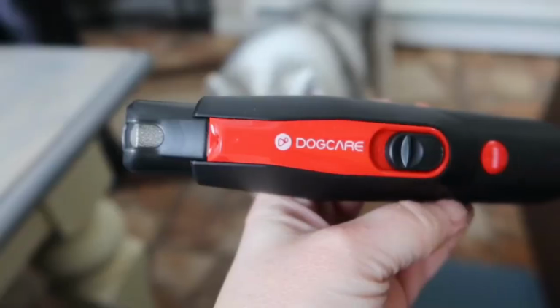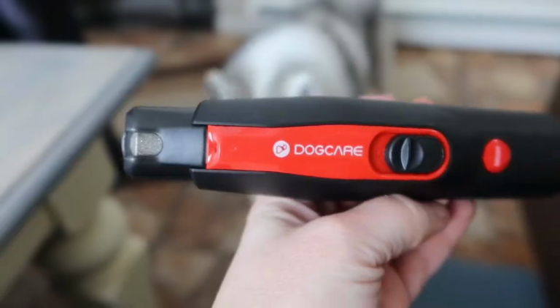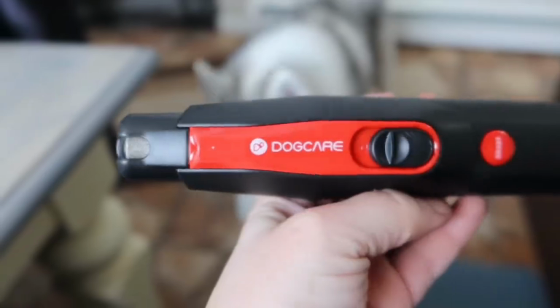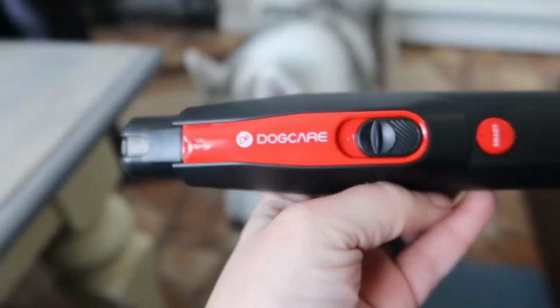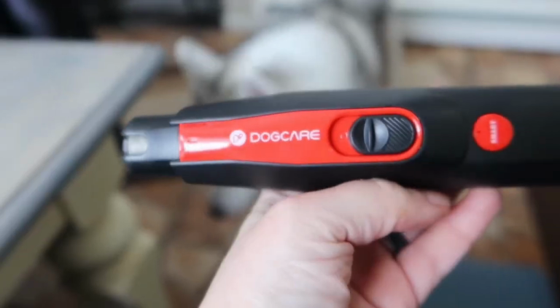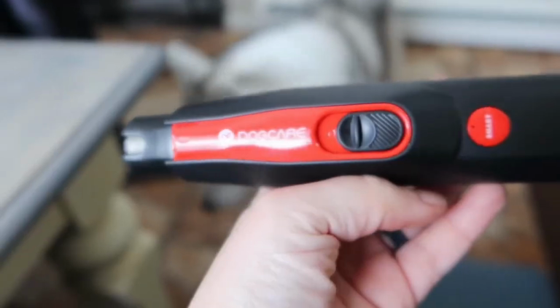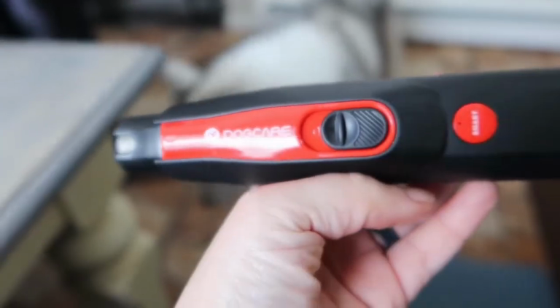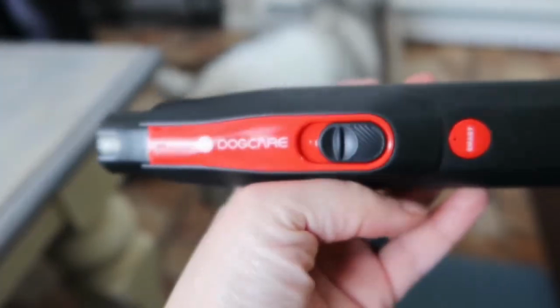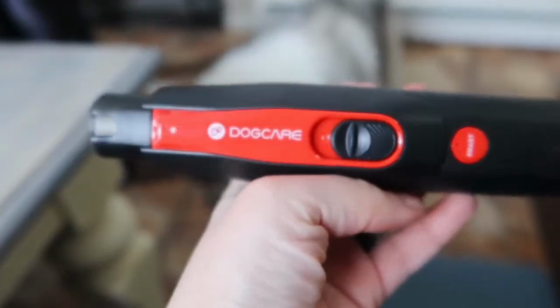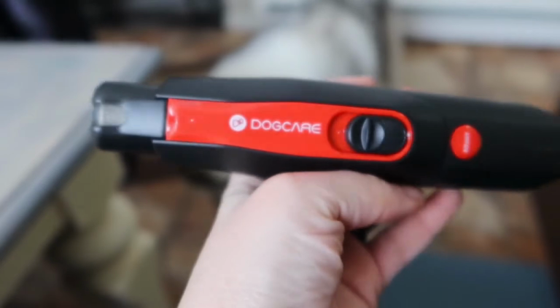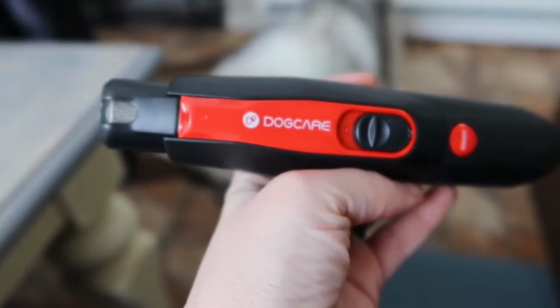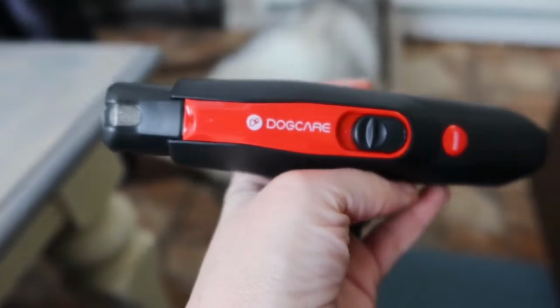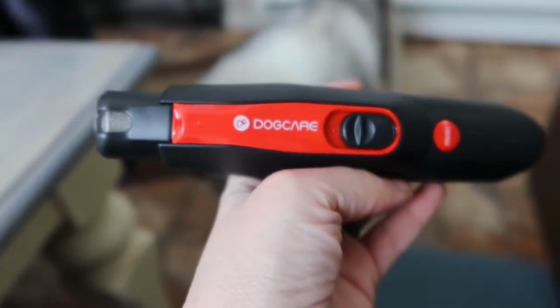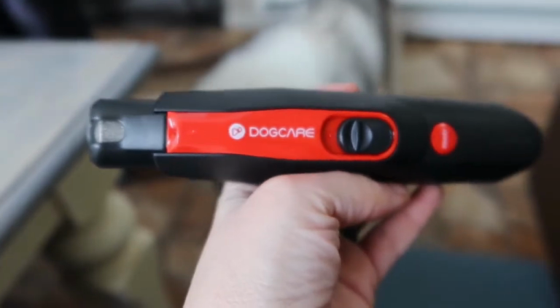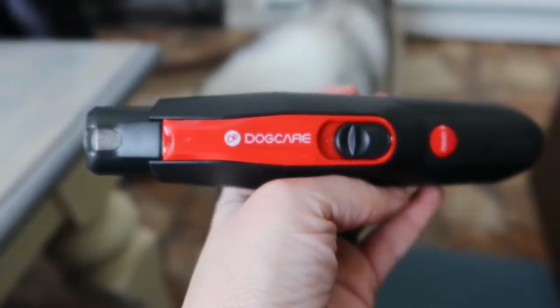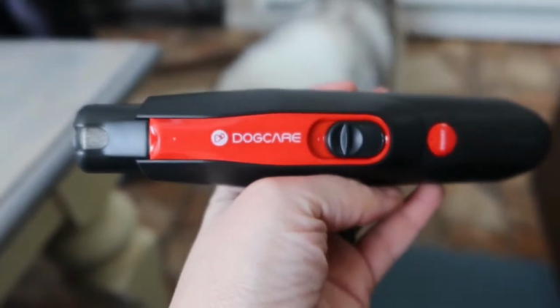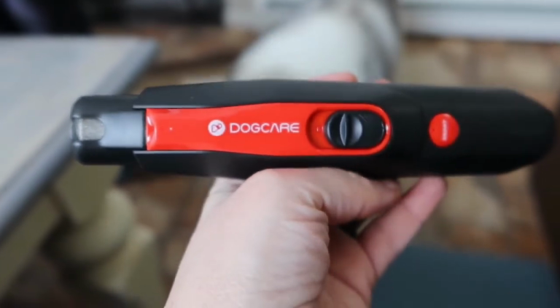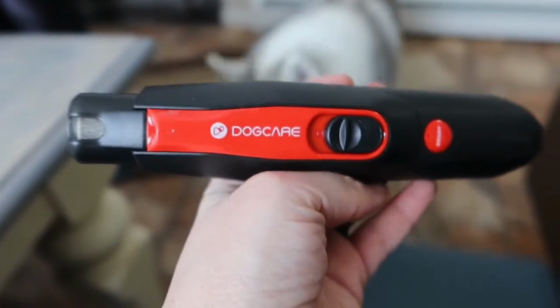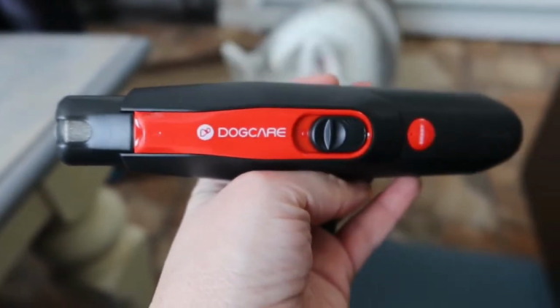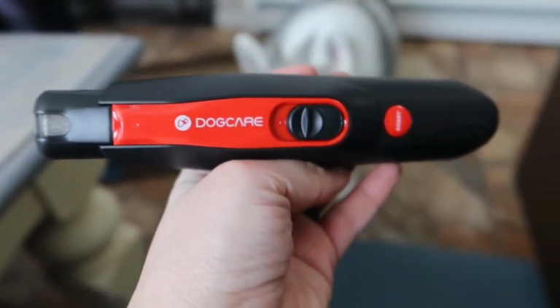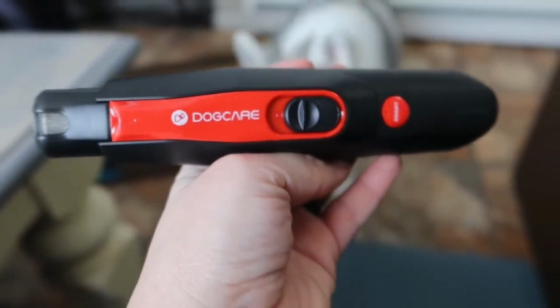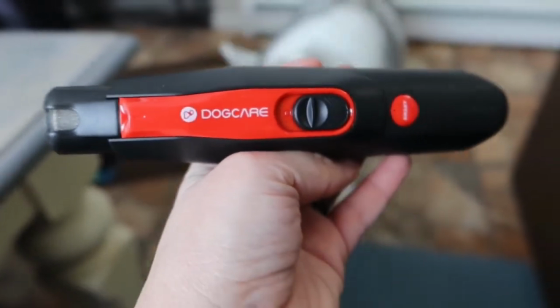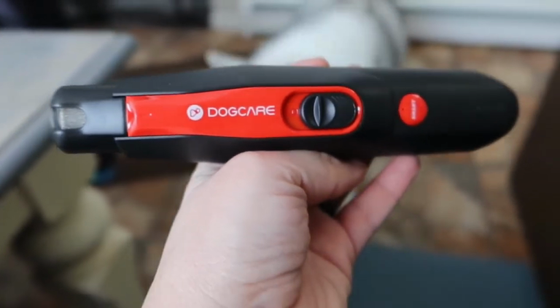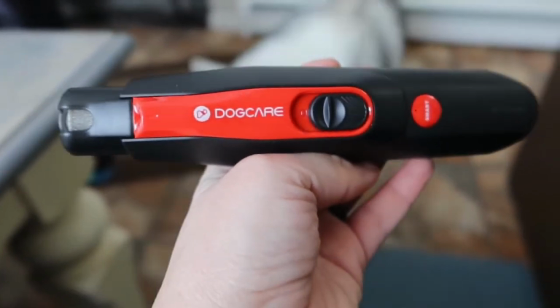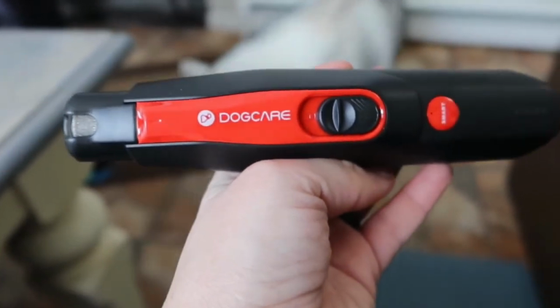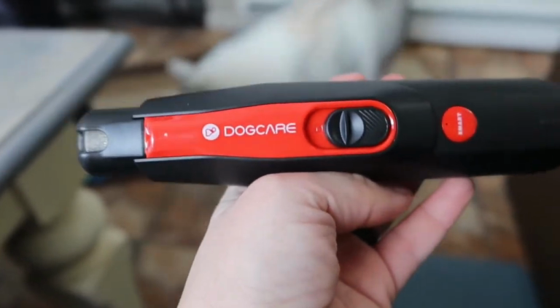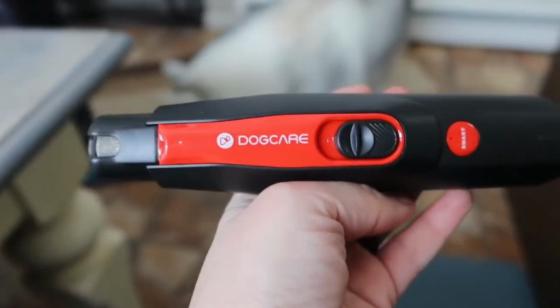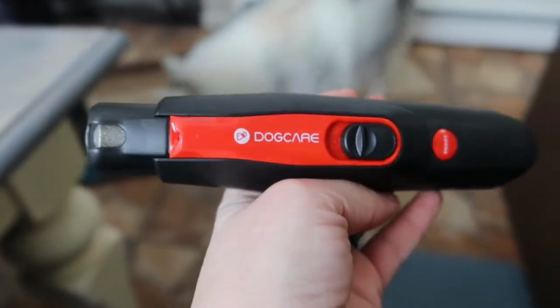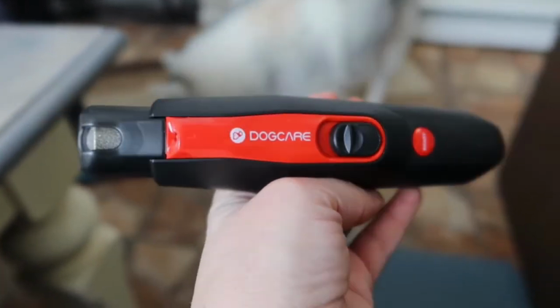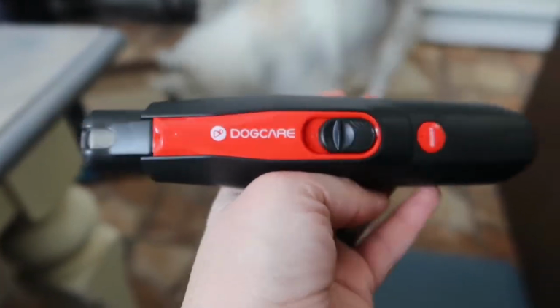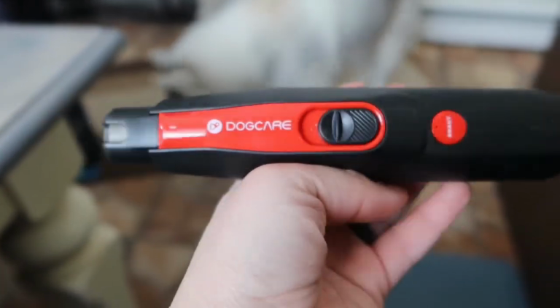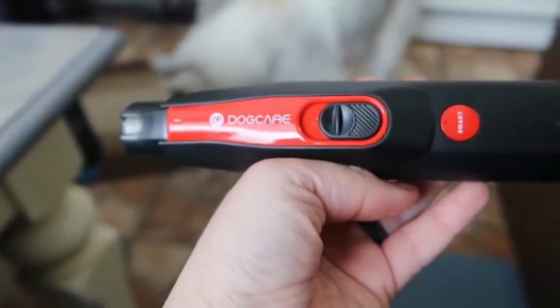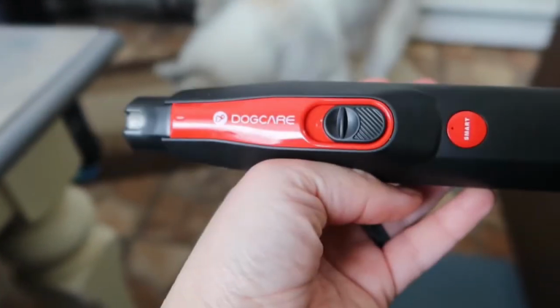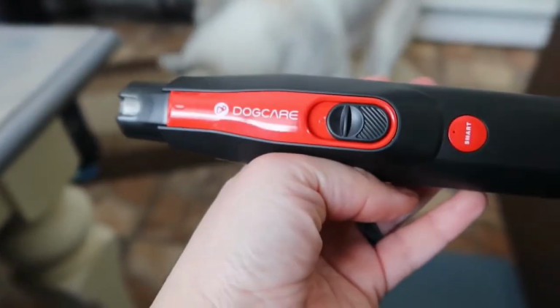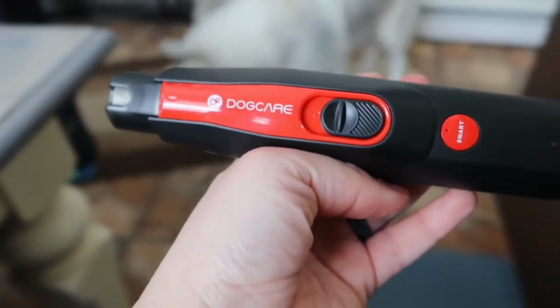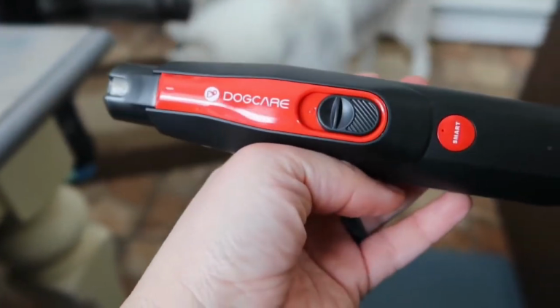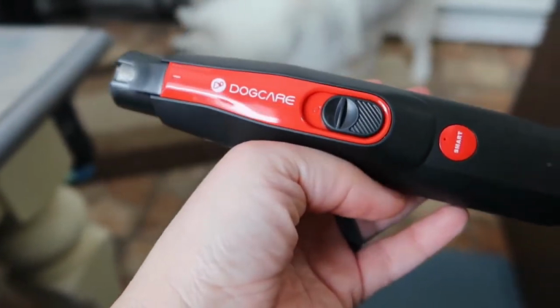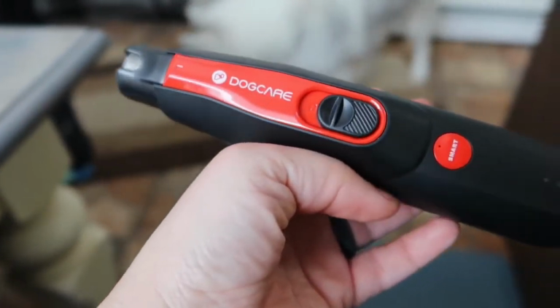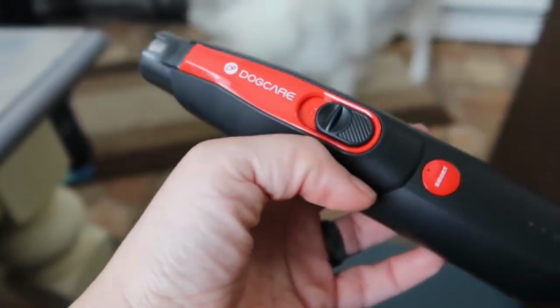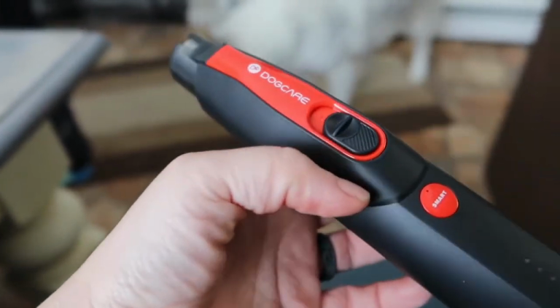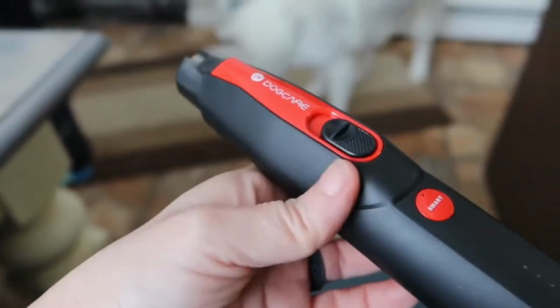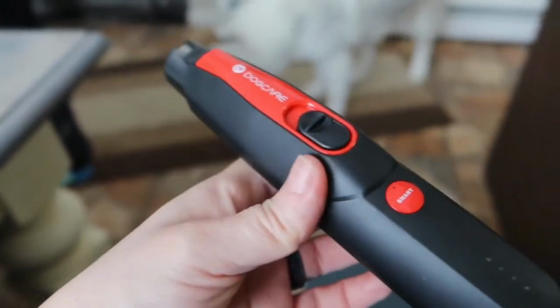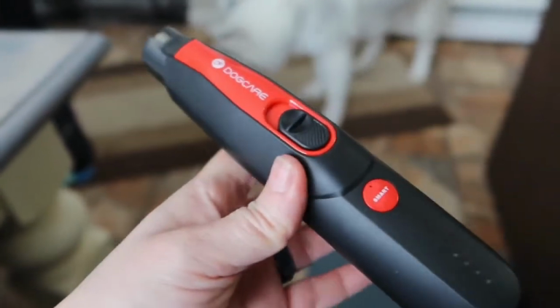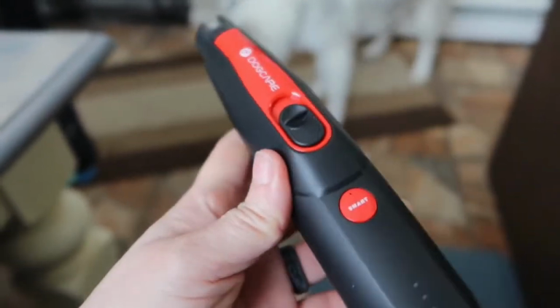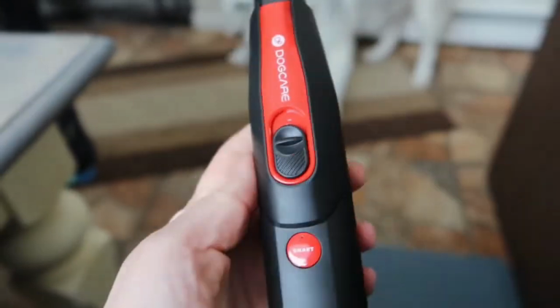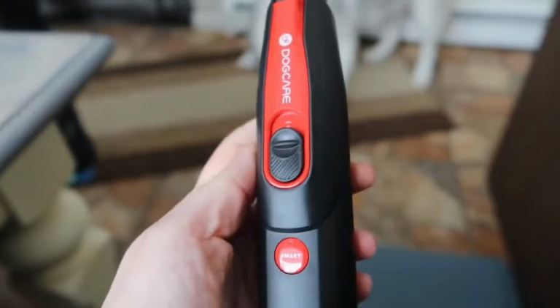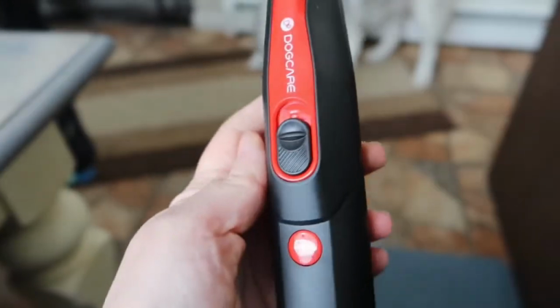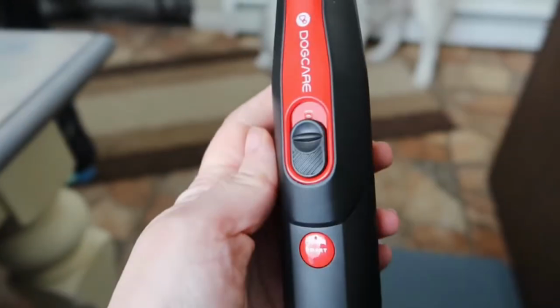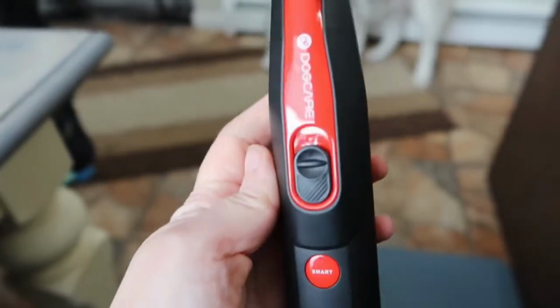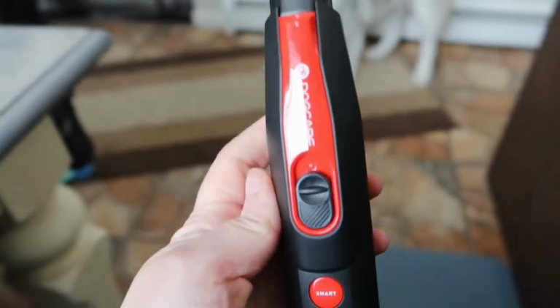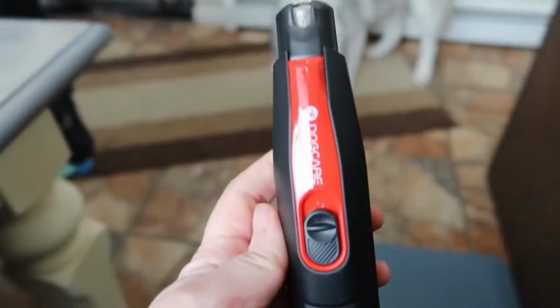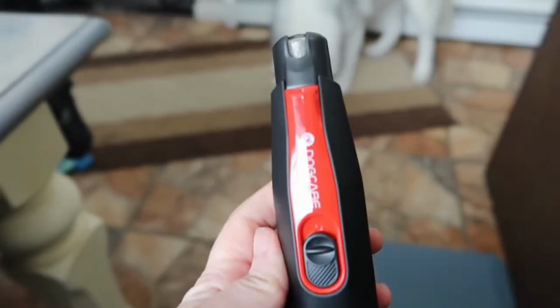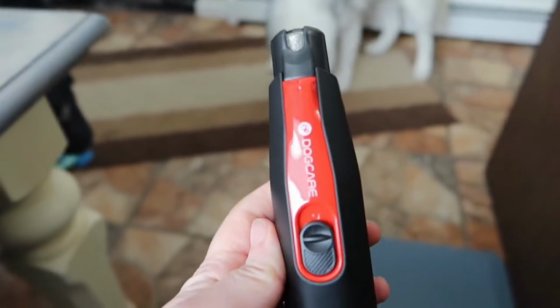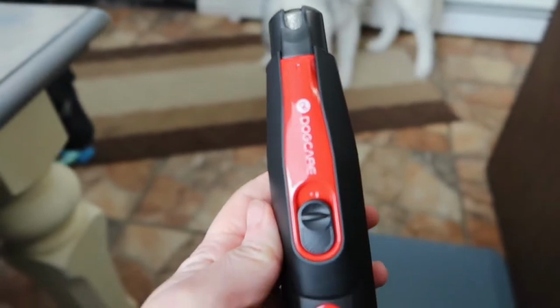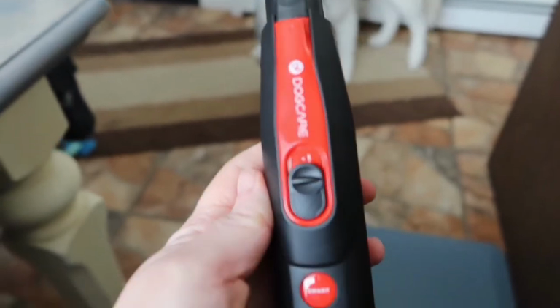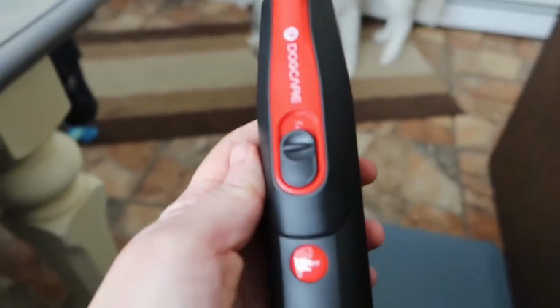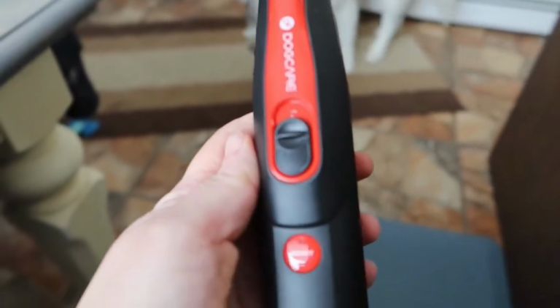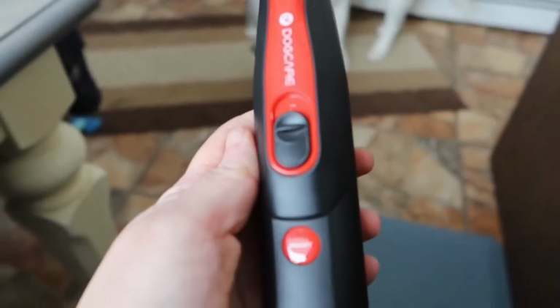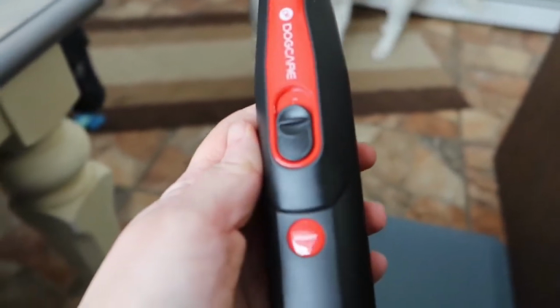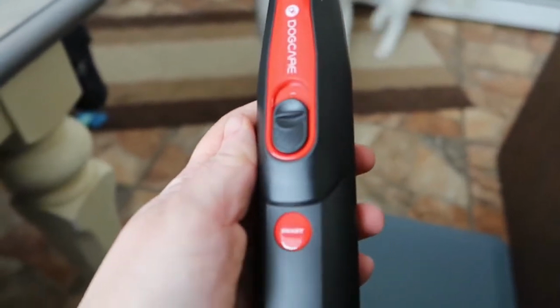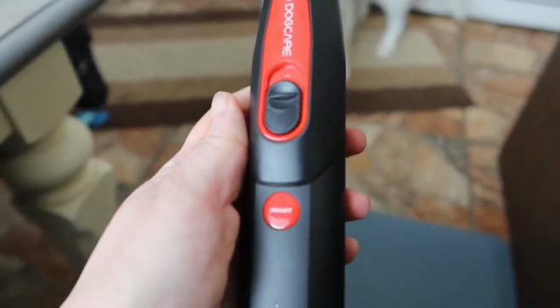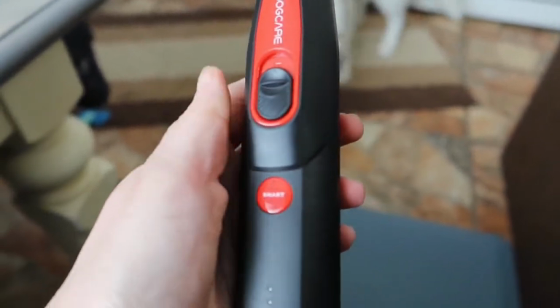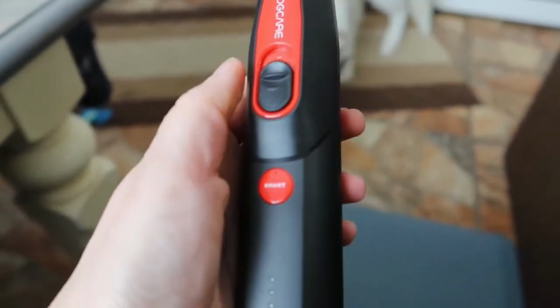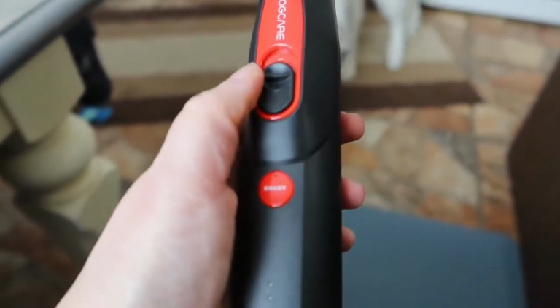So we were sent this awesome nail trimmer from Dog Care and we're gonna do a quick little review for you guys. First off, I want to show you the three modes that it has.